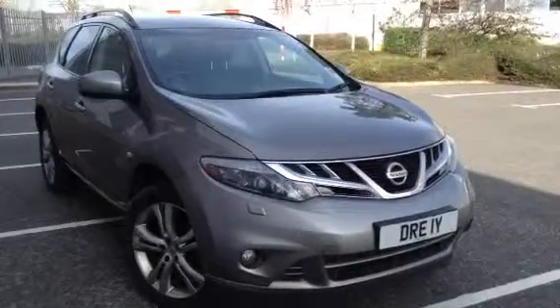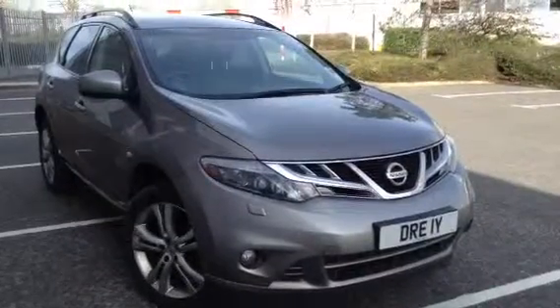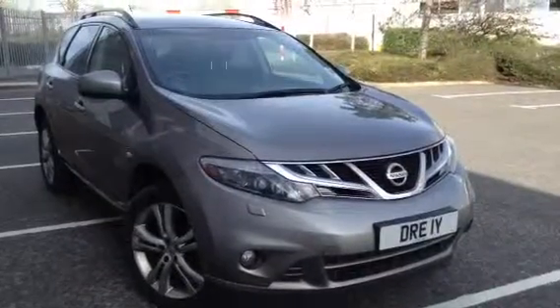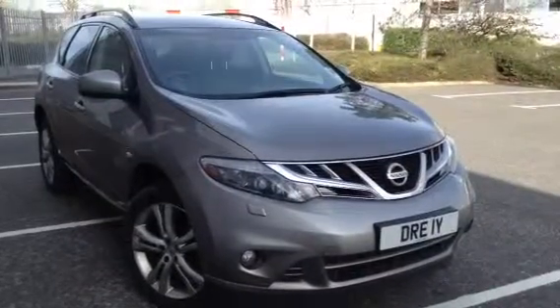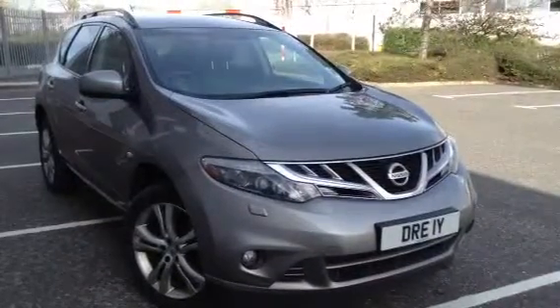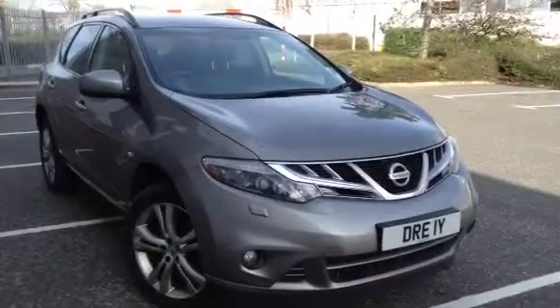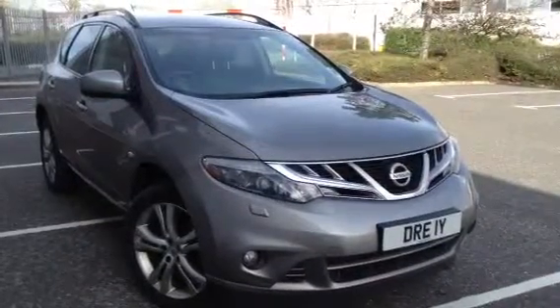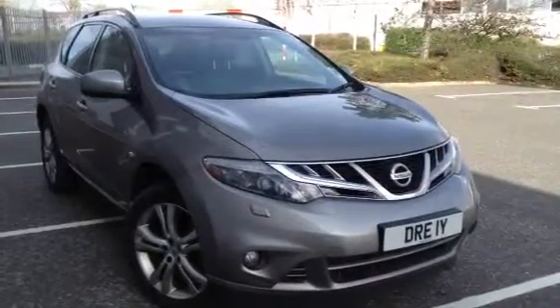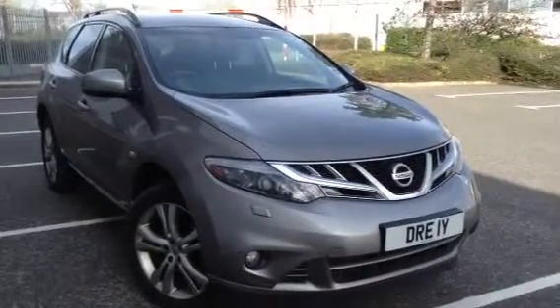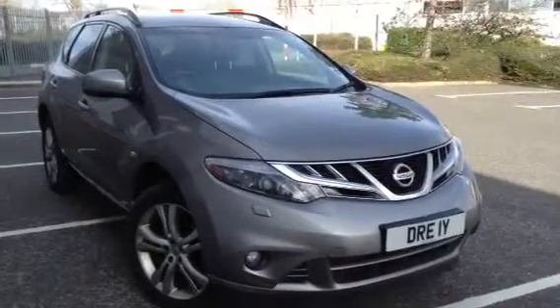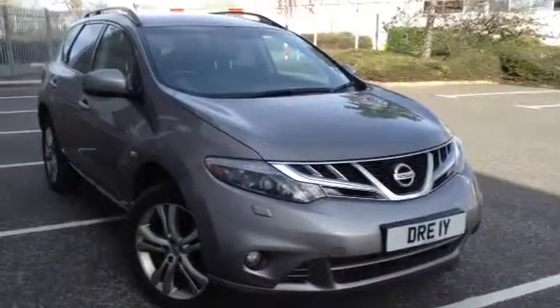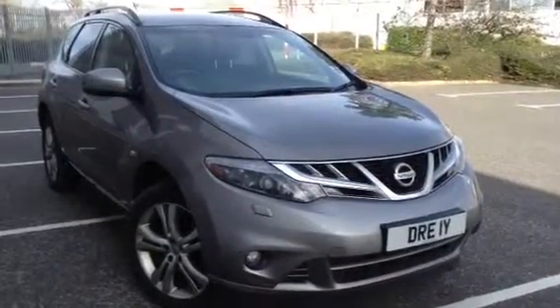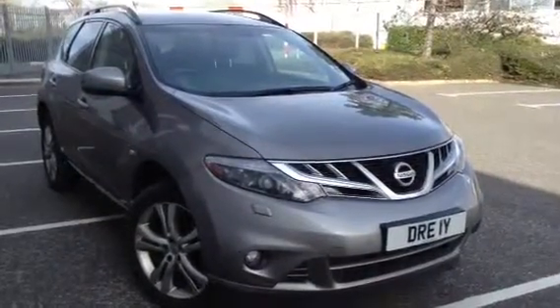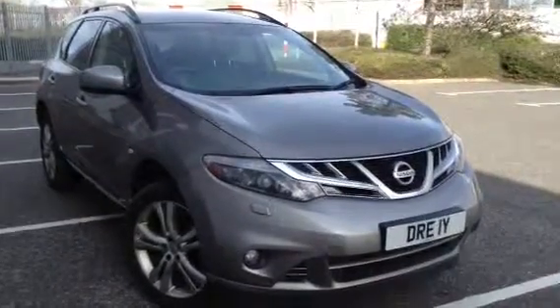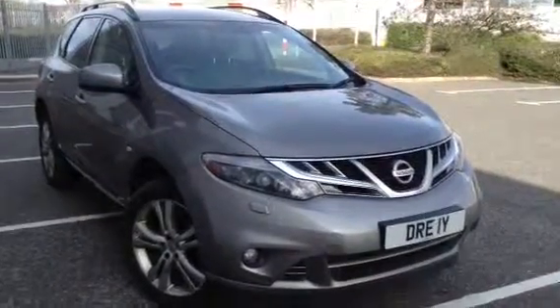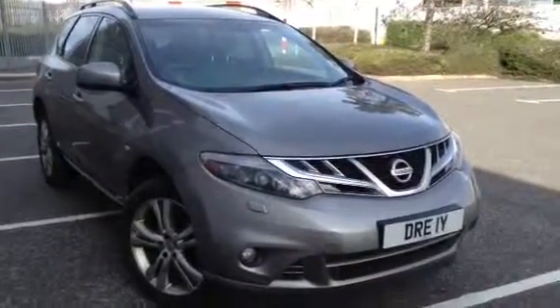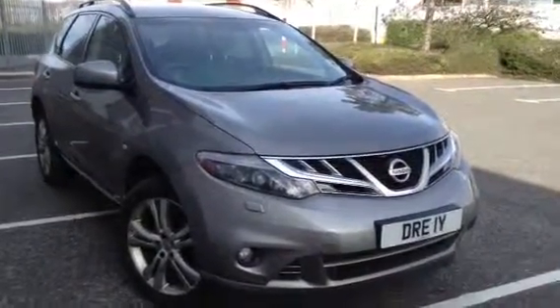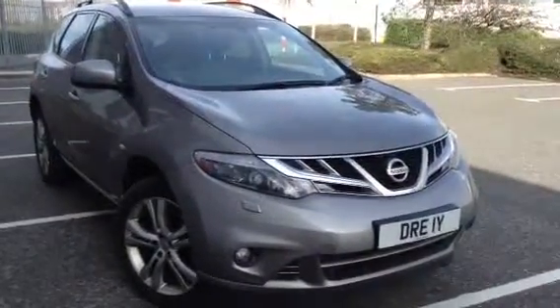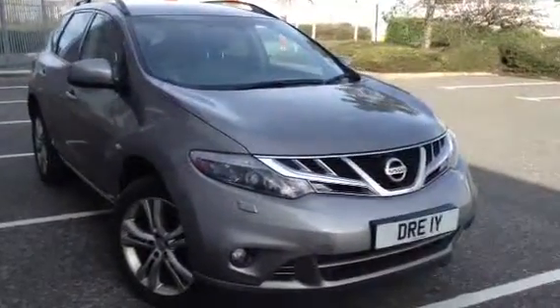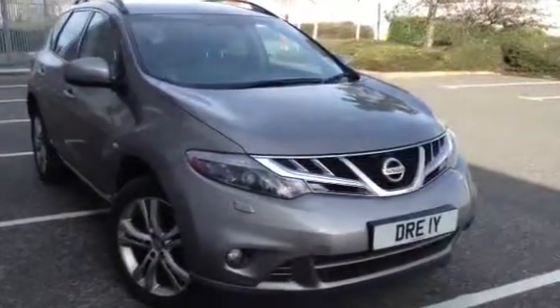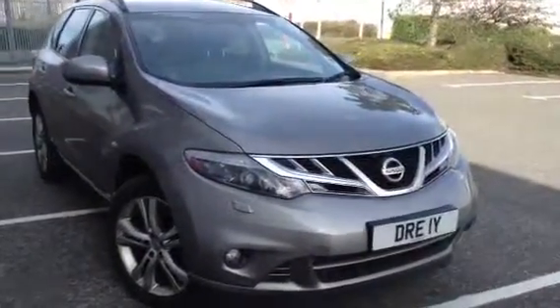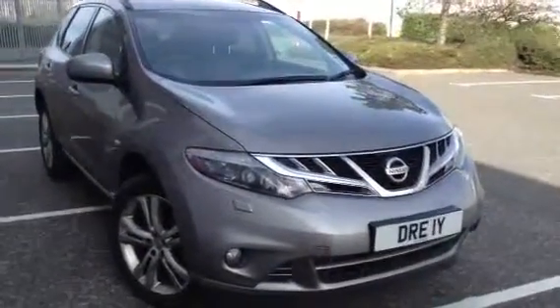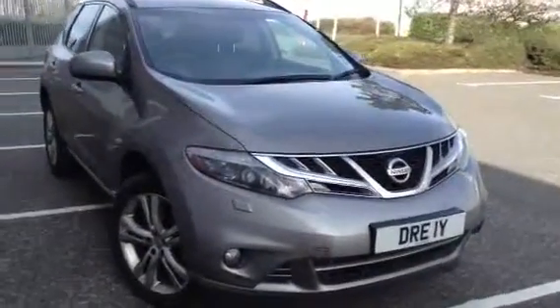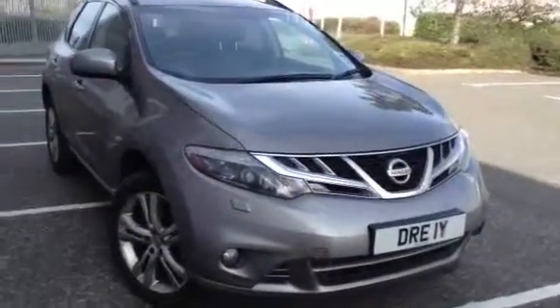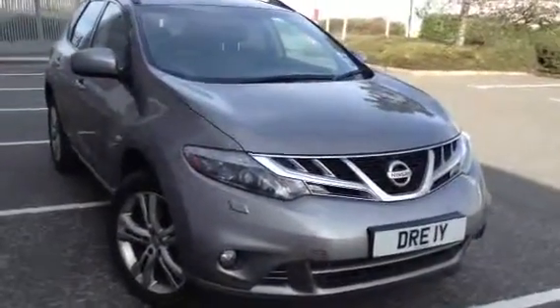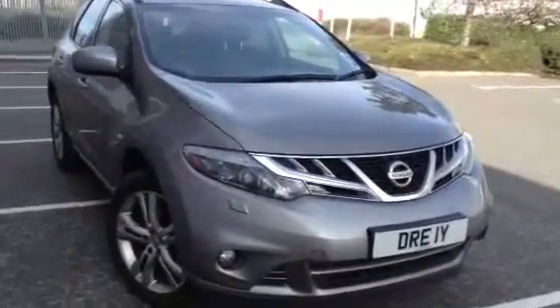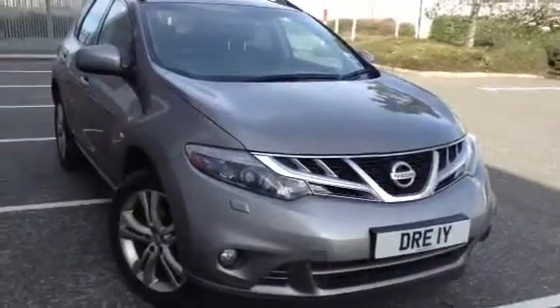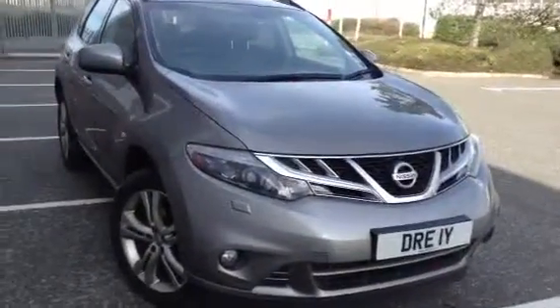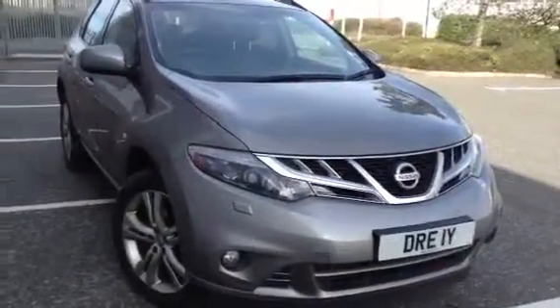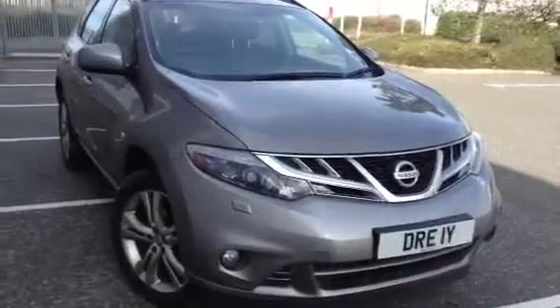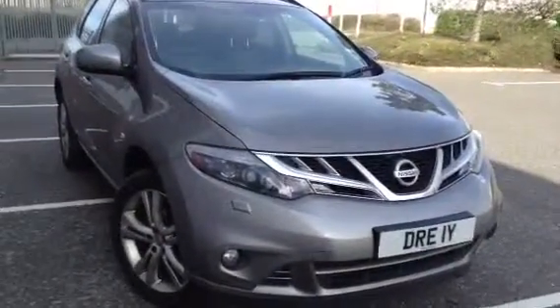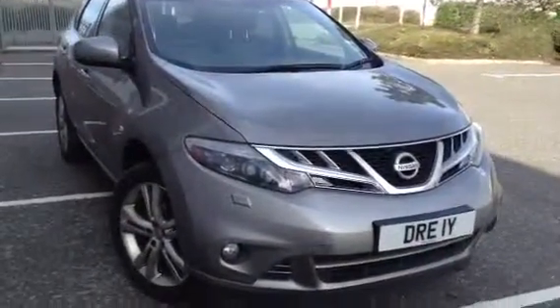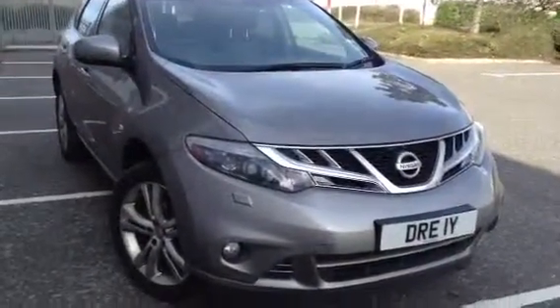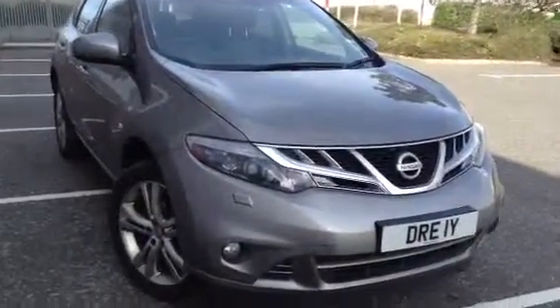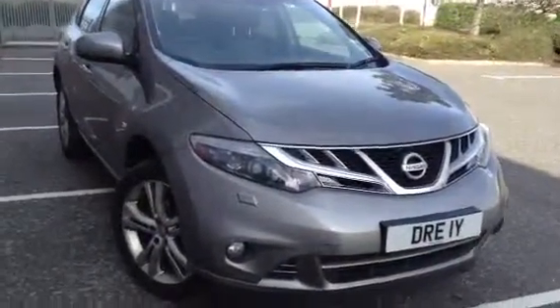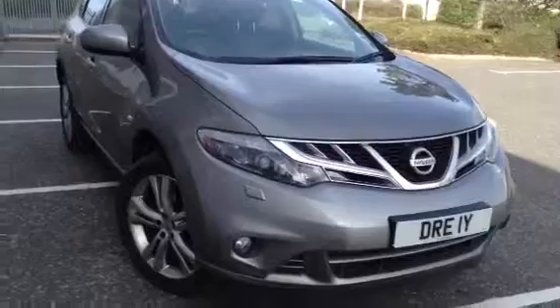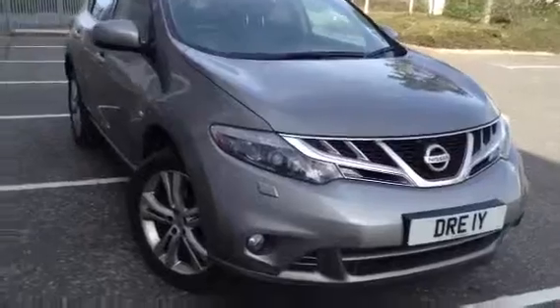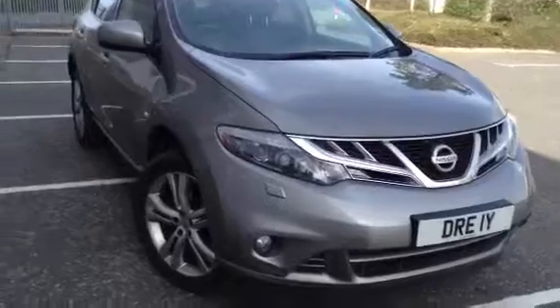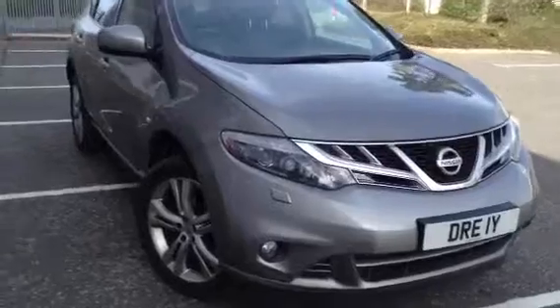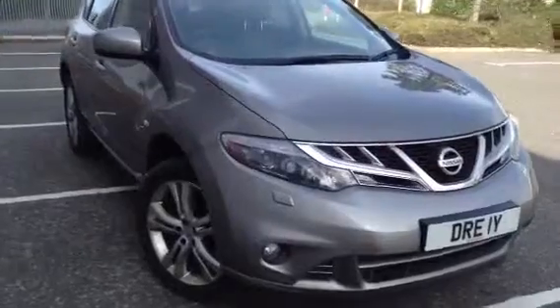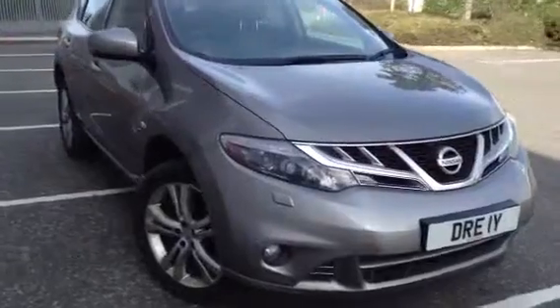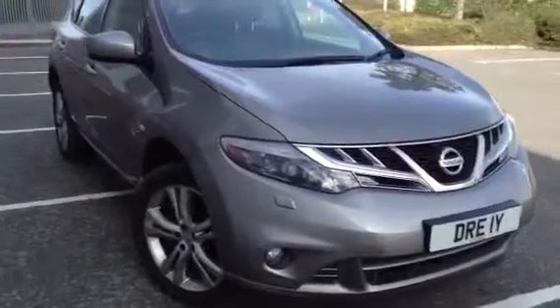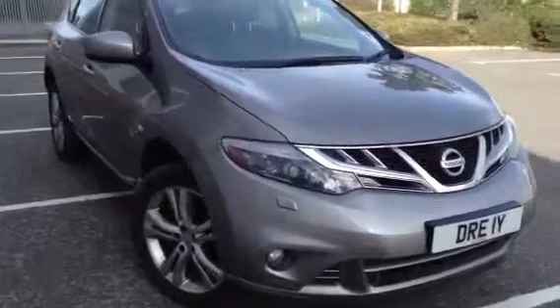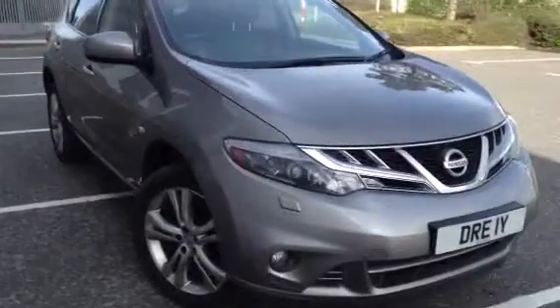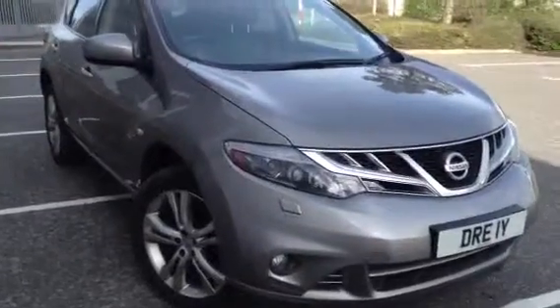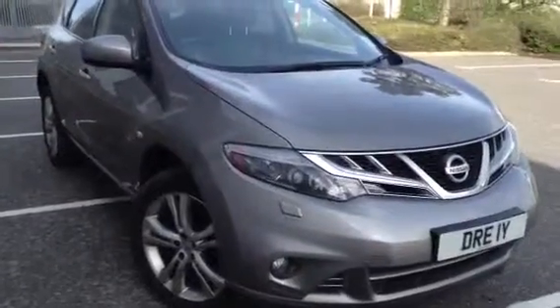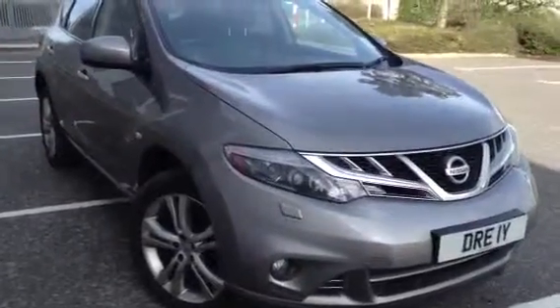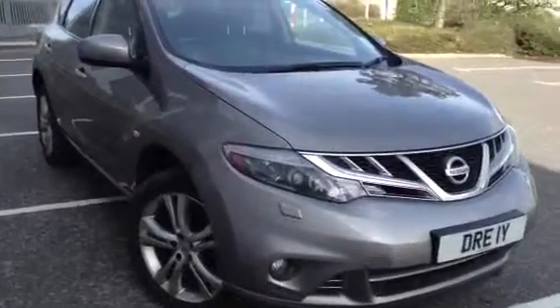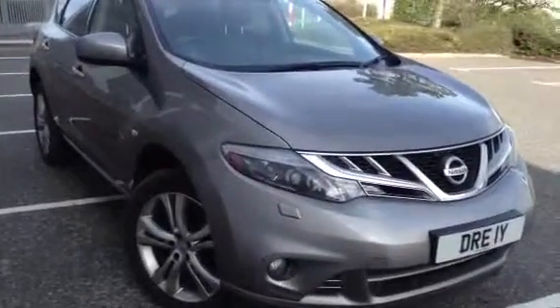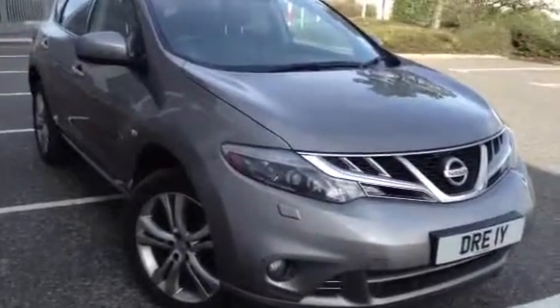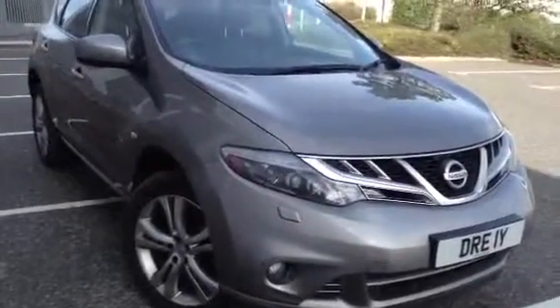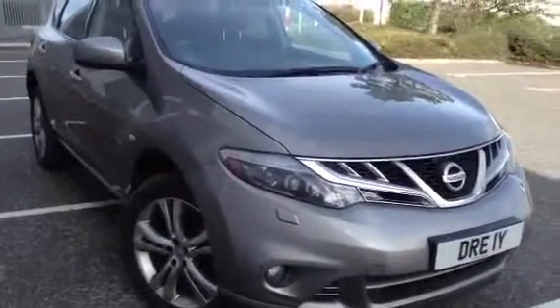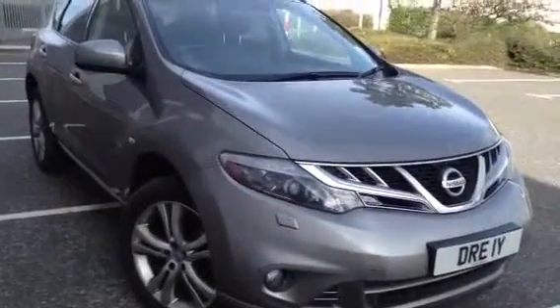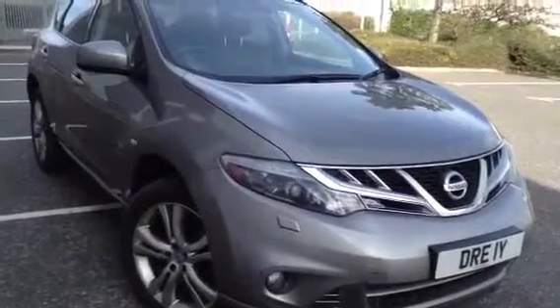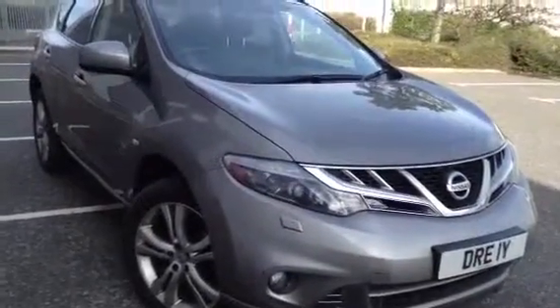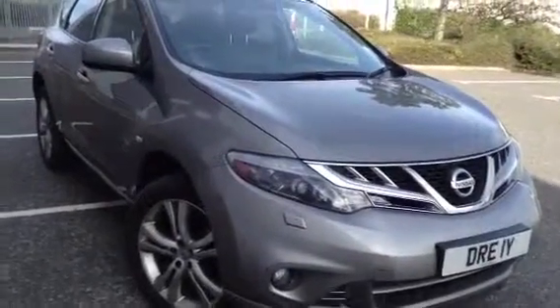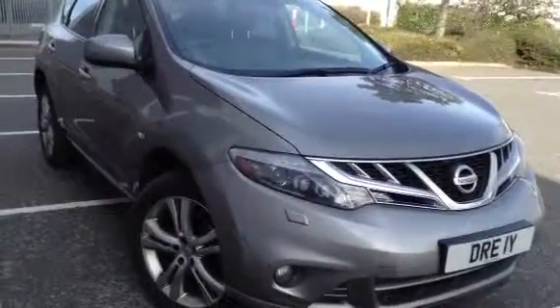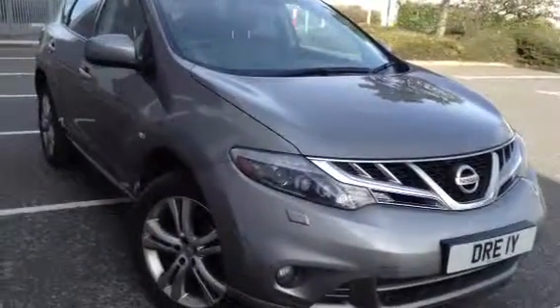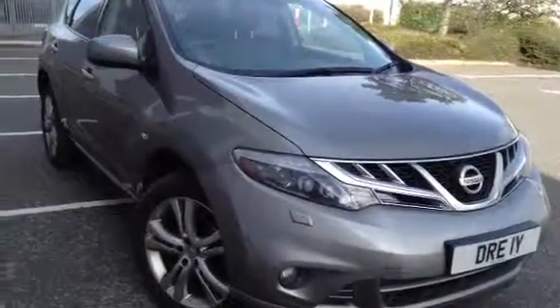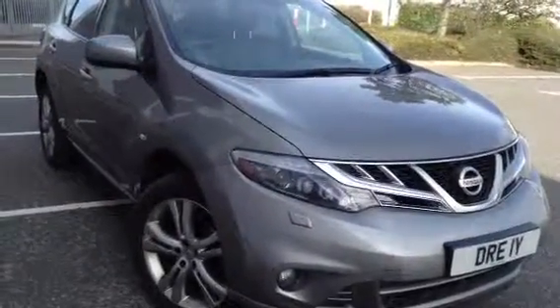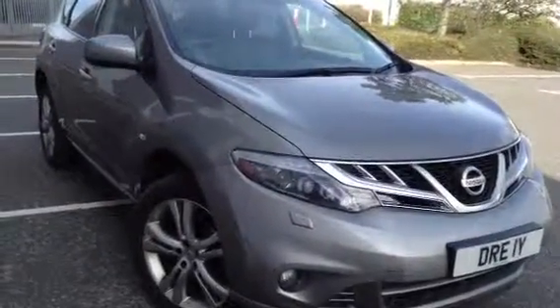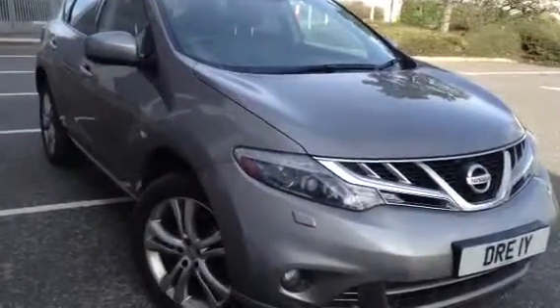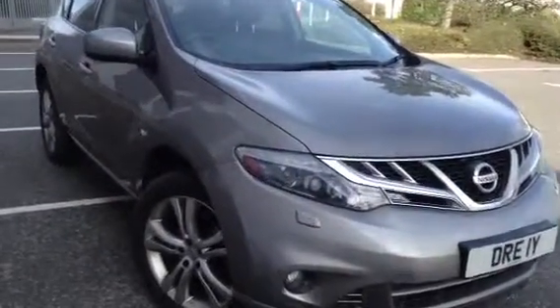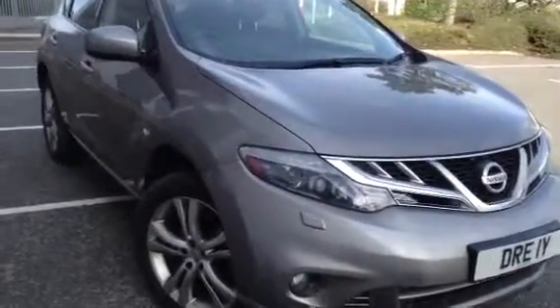Here we have a 2010 Nissan Murano in grey. The car's got lots of spec on it as you'll see throughout the video. It's also got a few age-related marks.